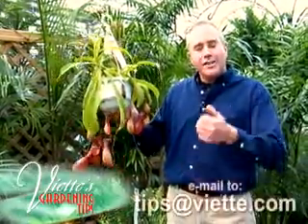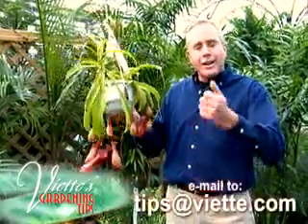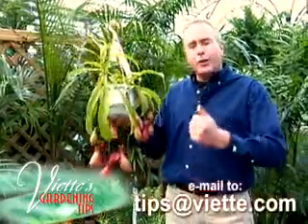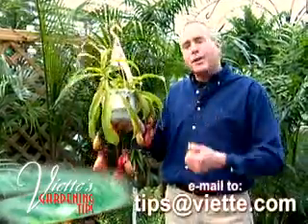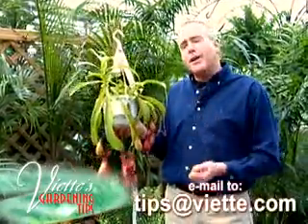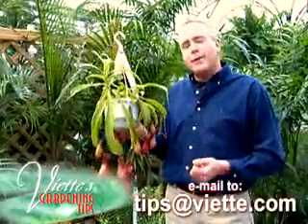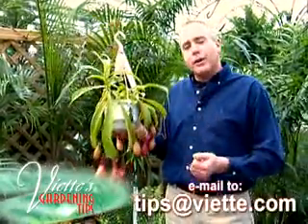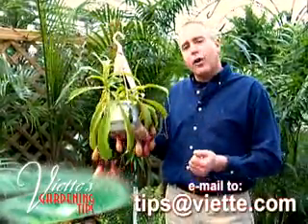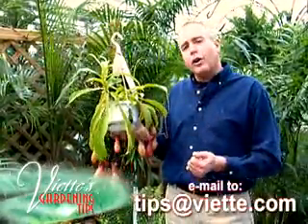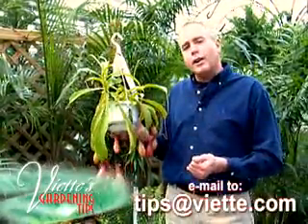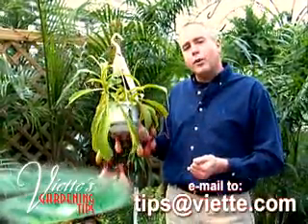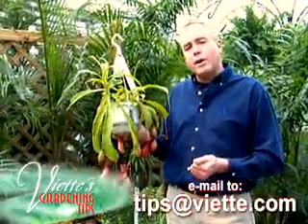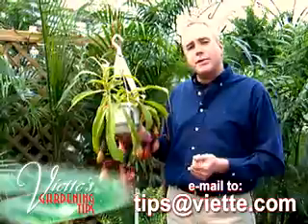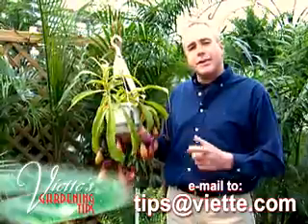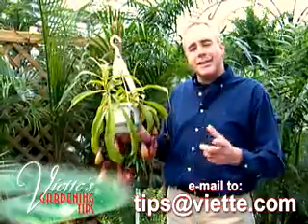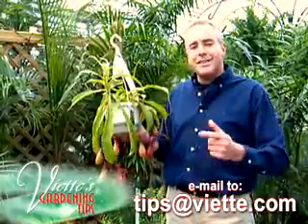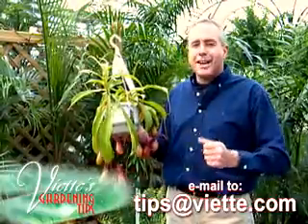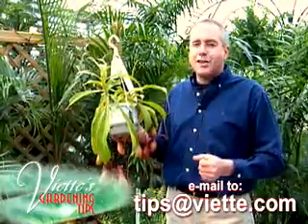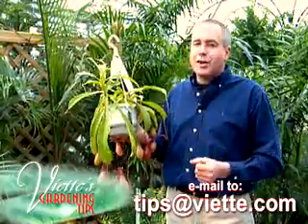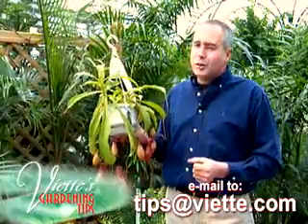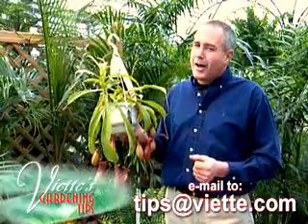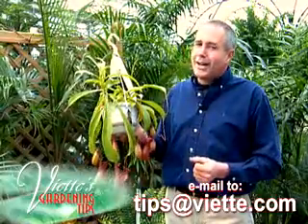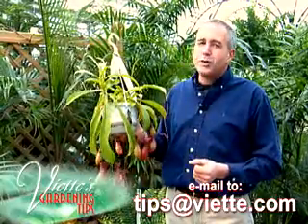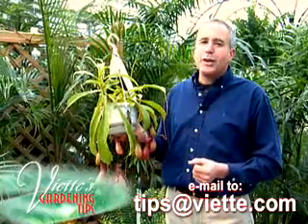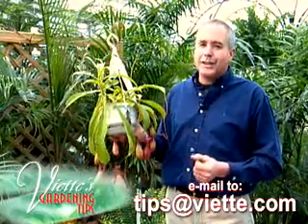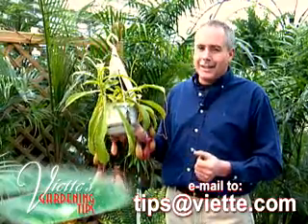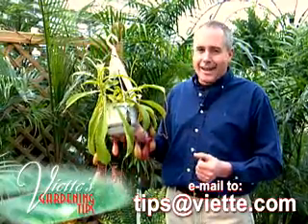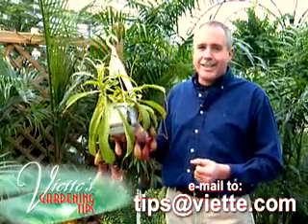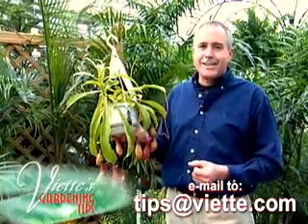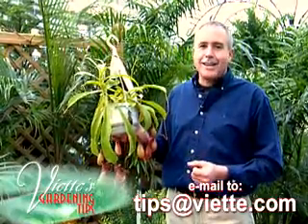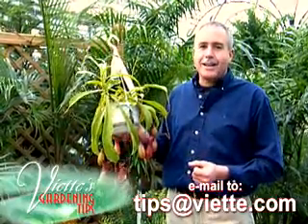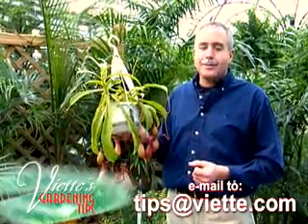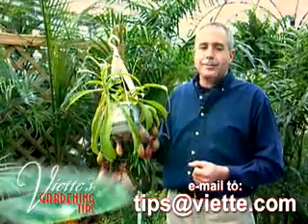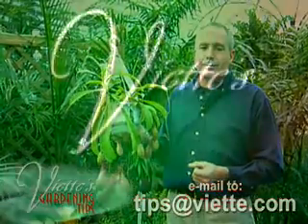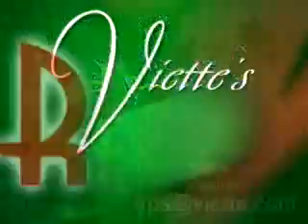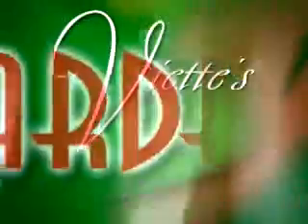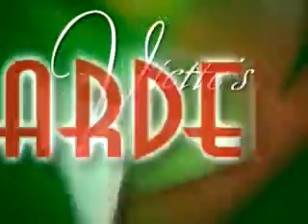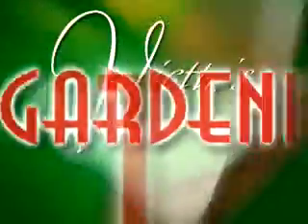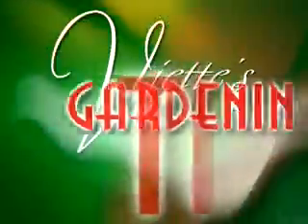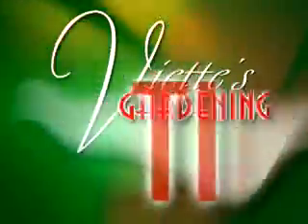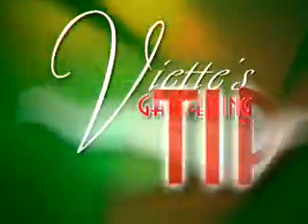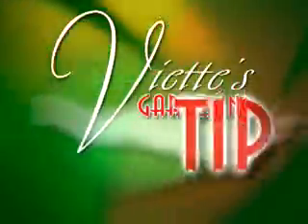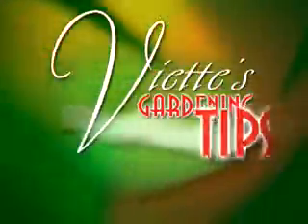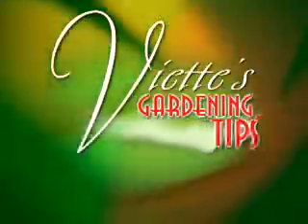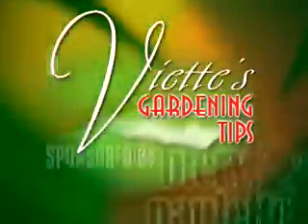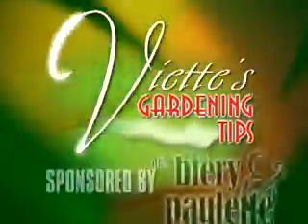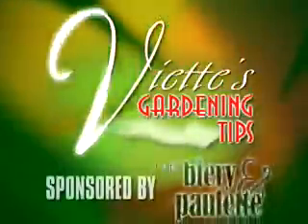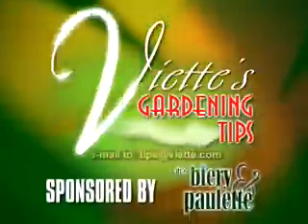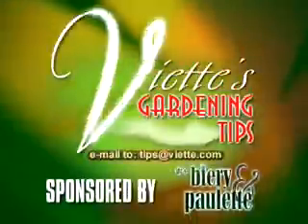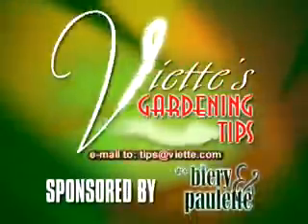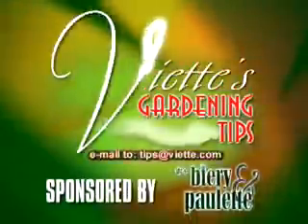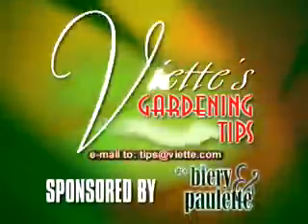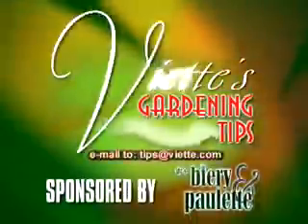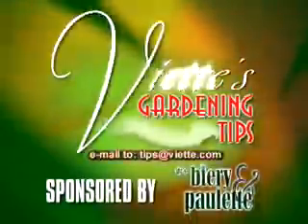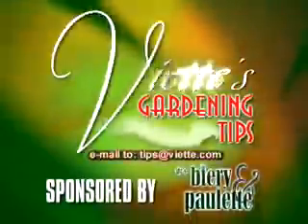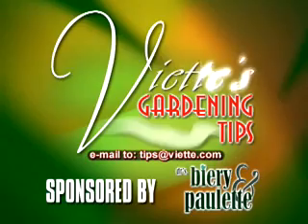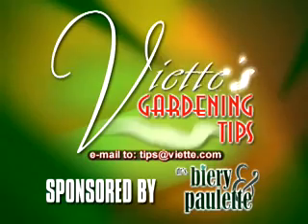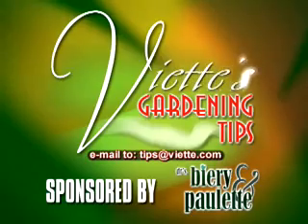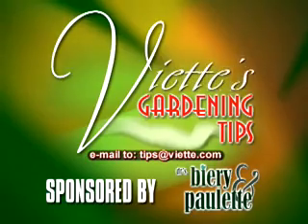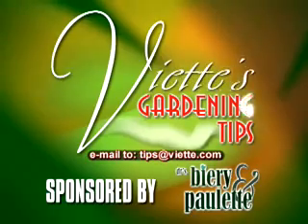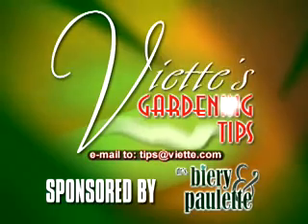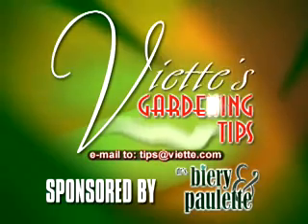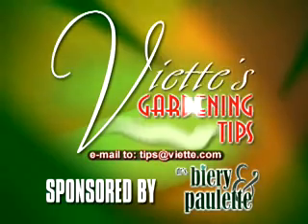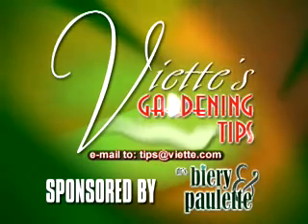Send or email me a gardening question to this station. I'll try to answer it next time. Viet's Gardening Tips, brought to you by Drs. Beery and Paulette.